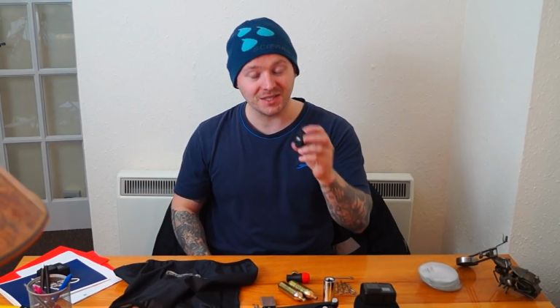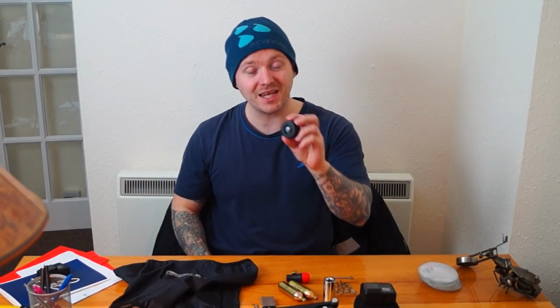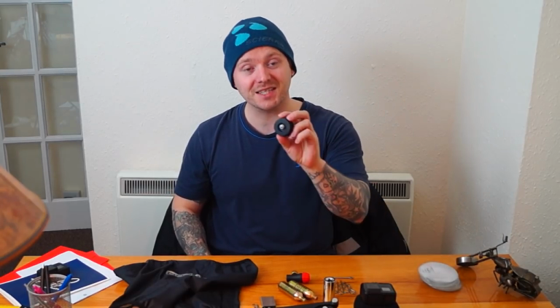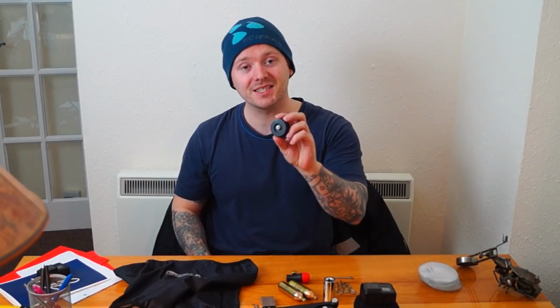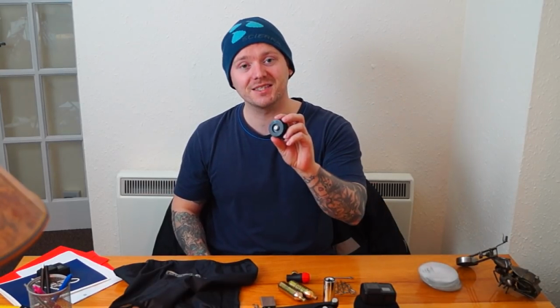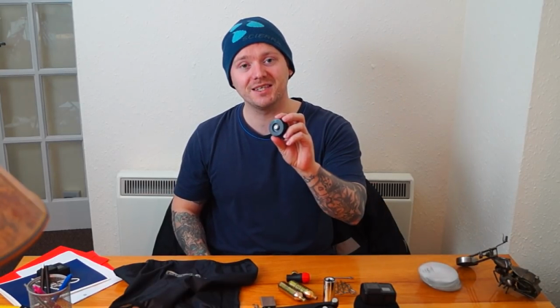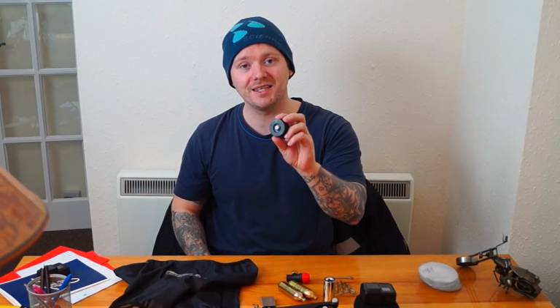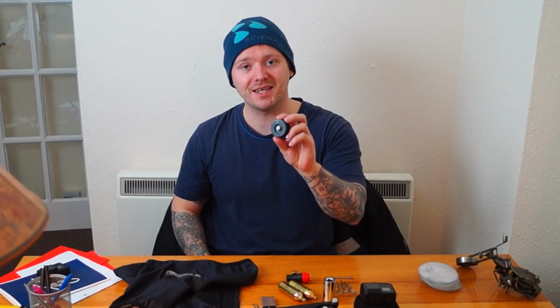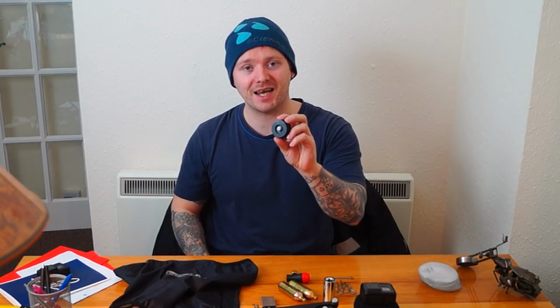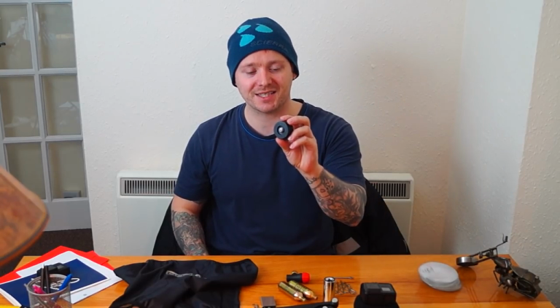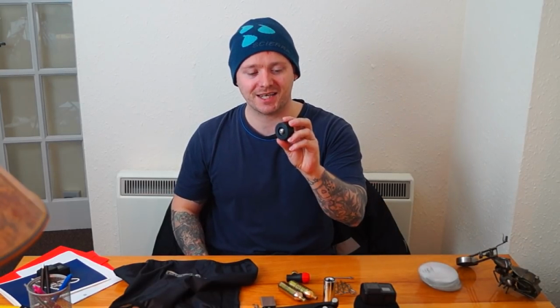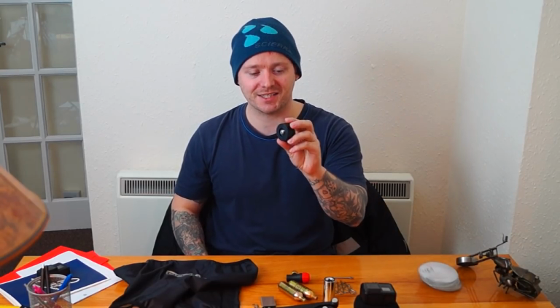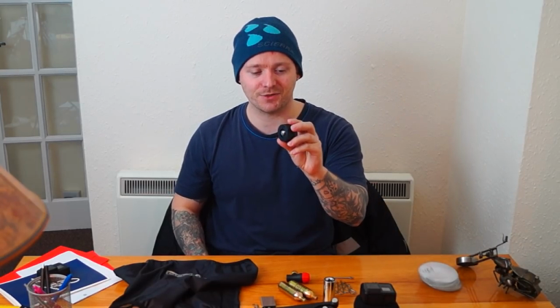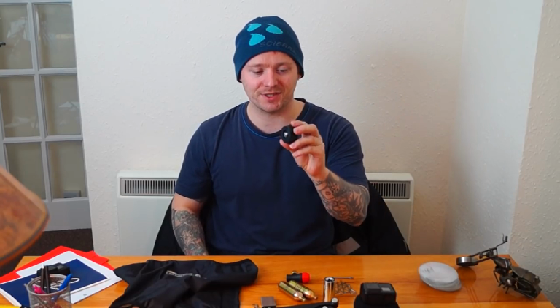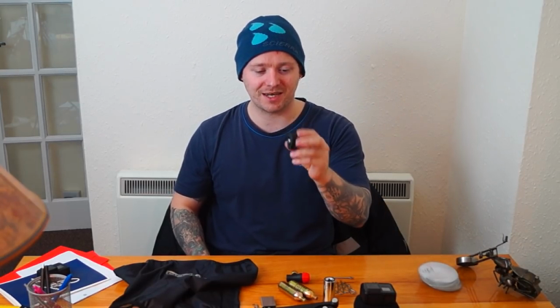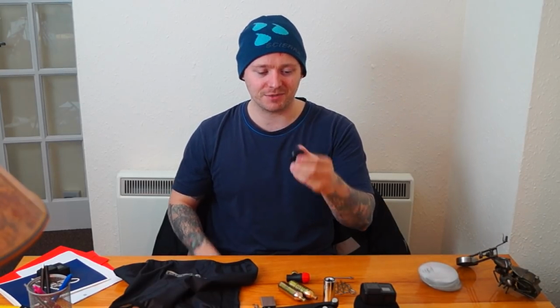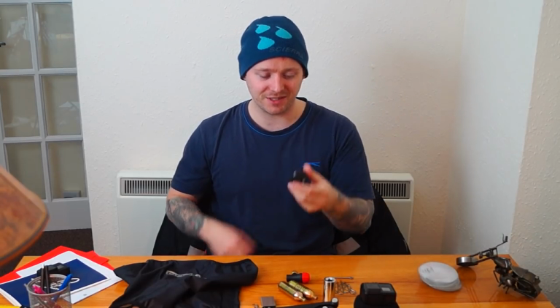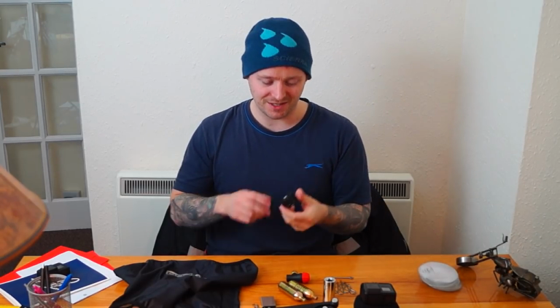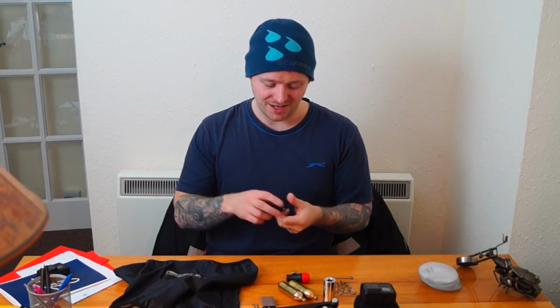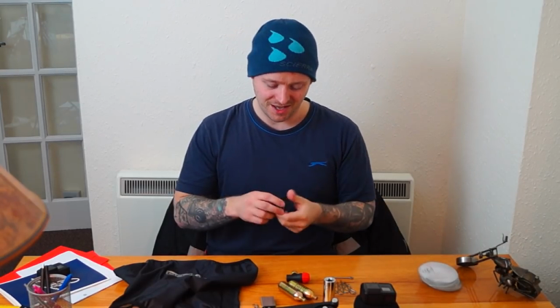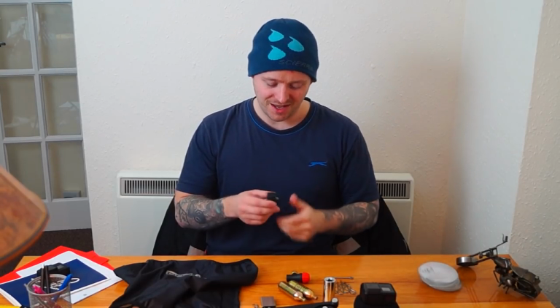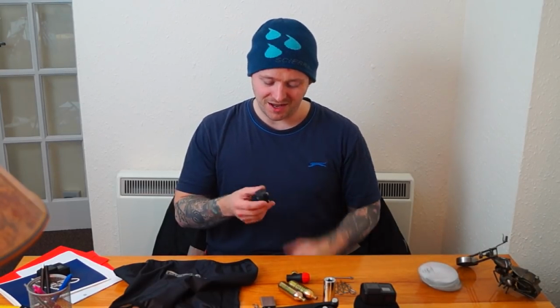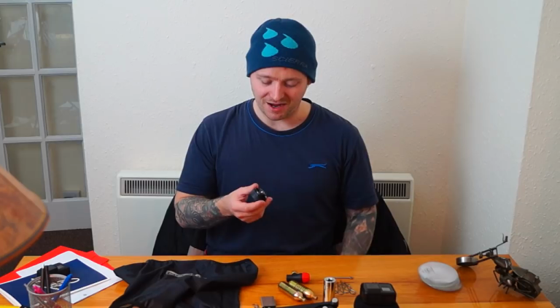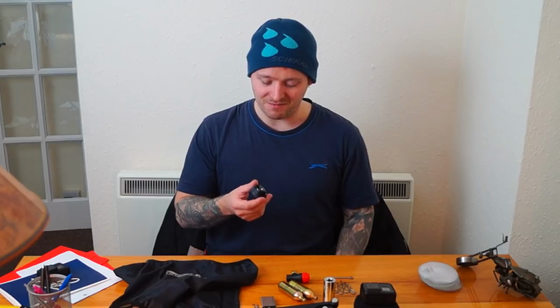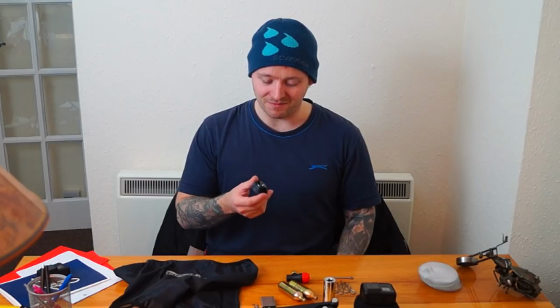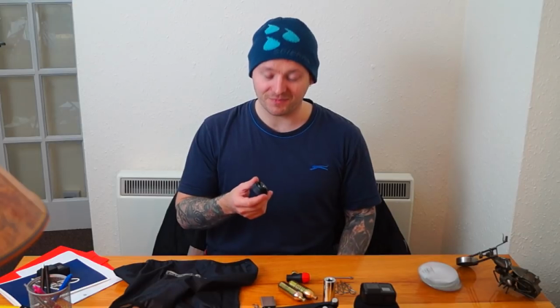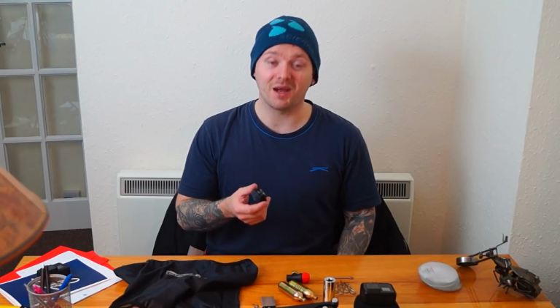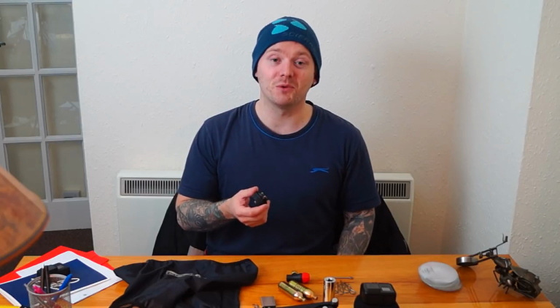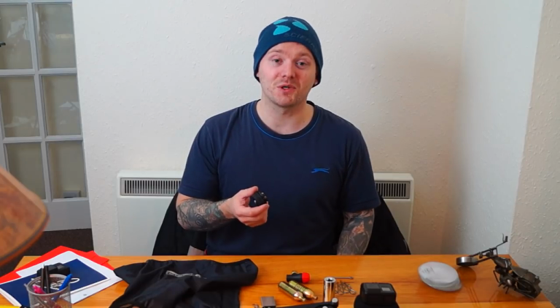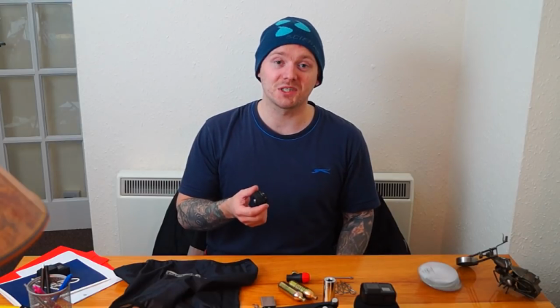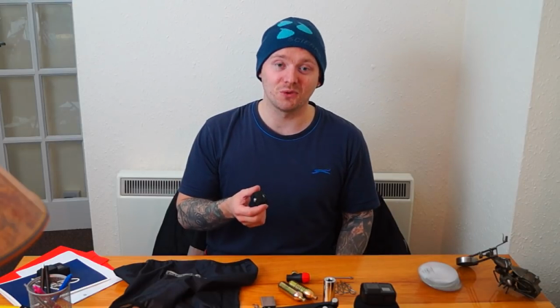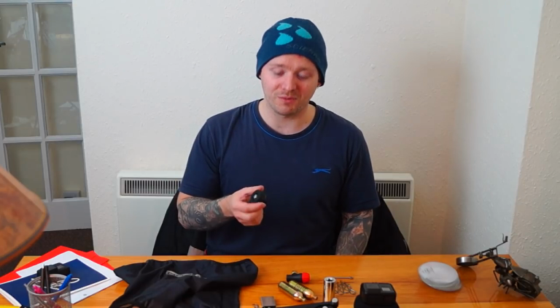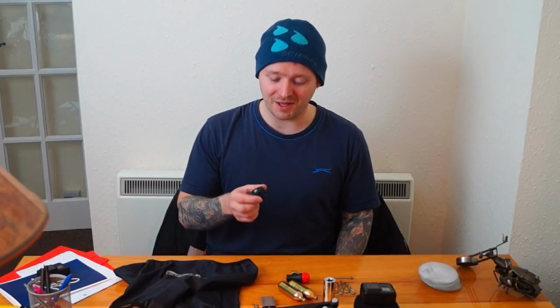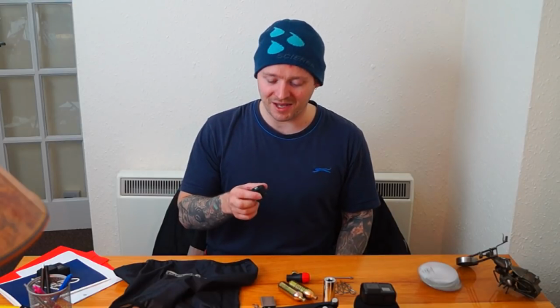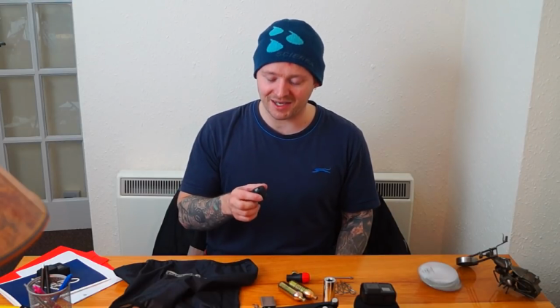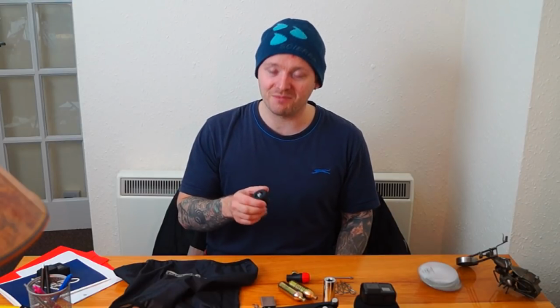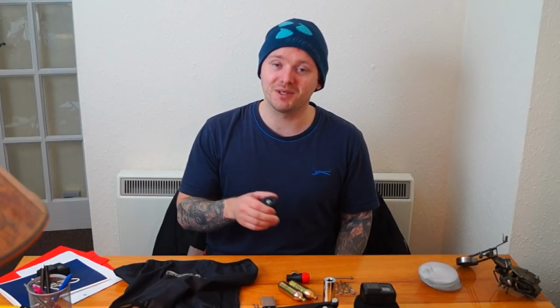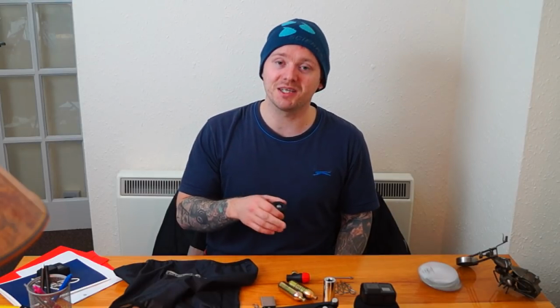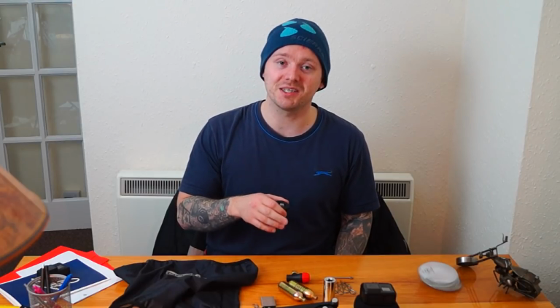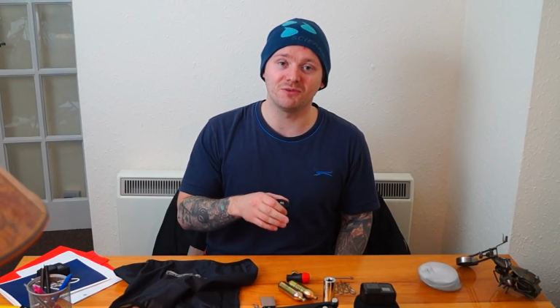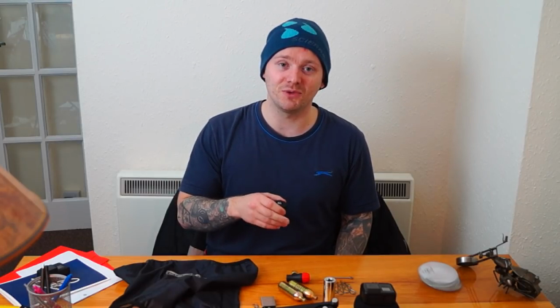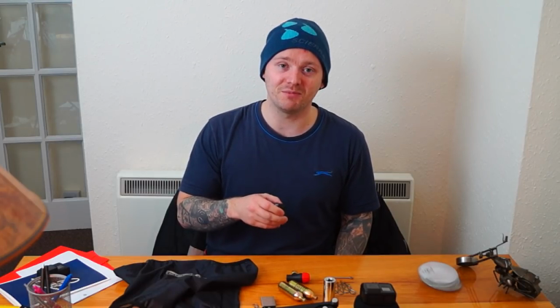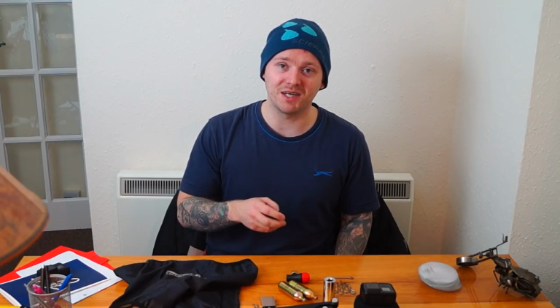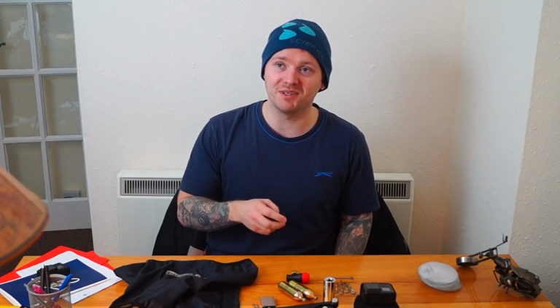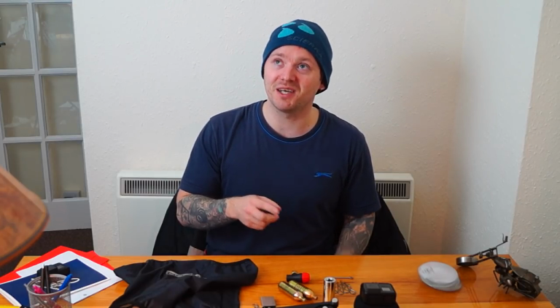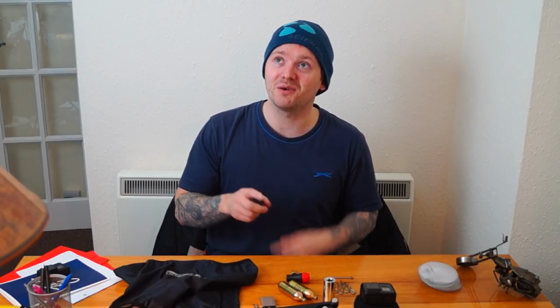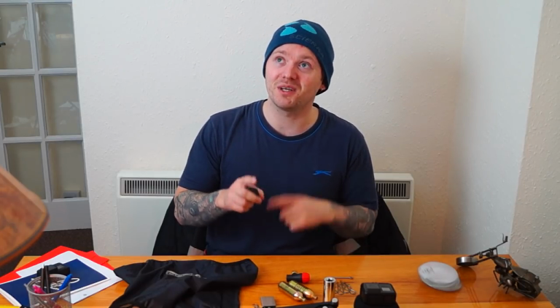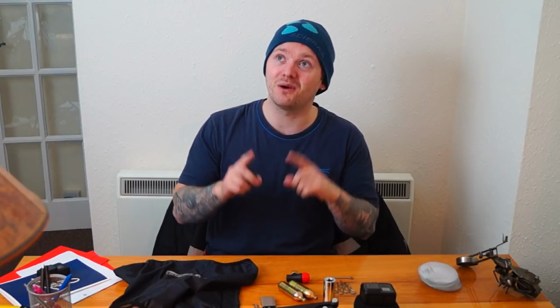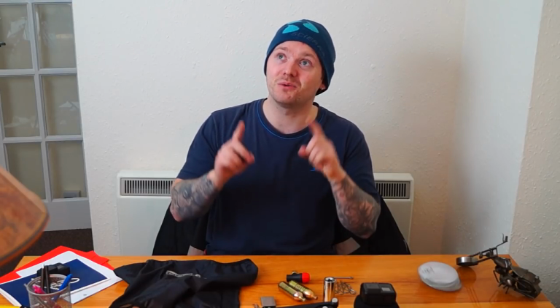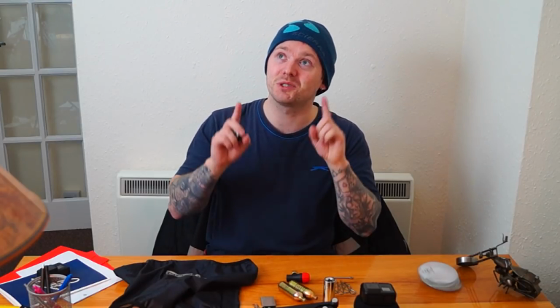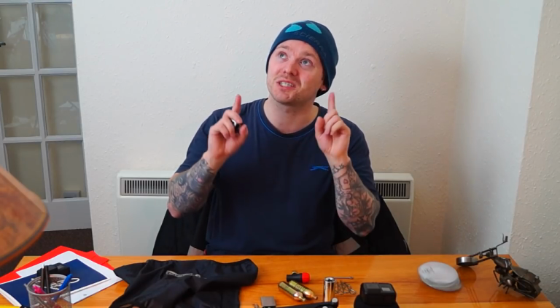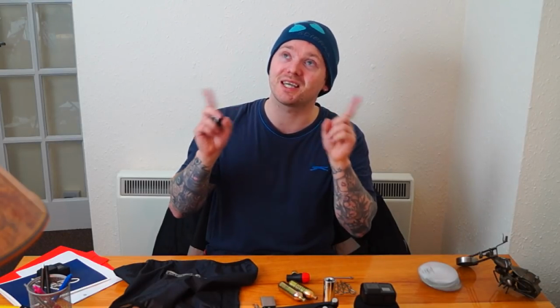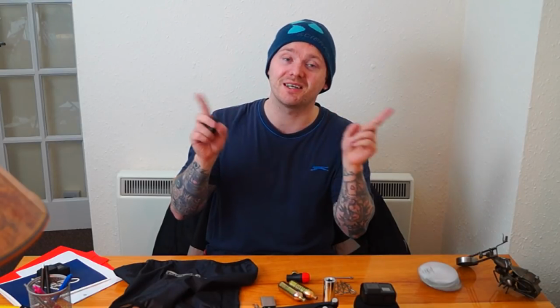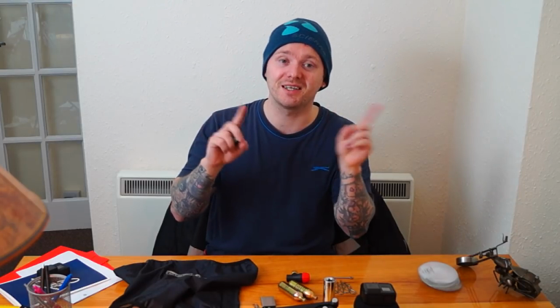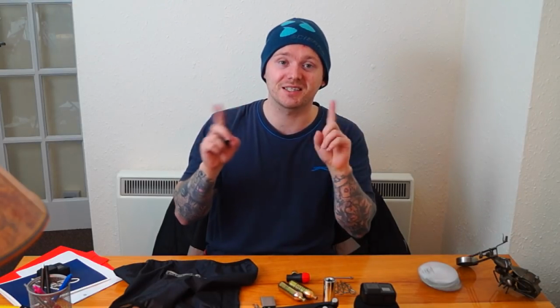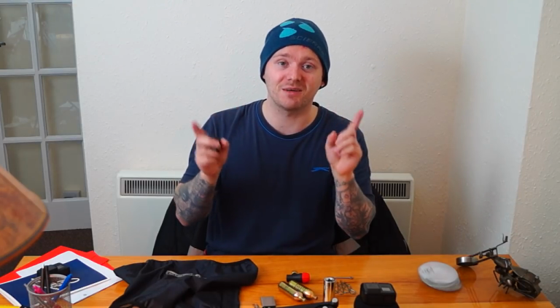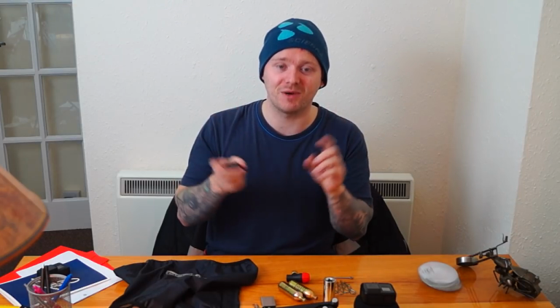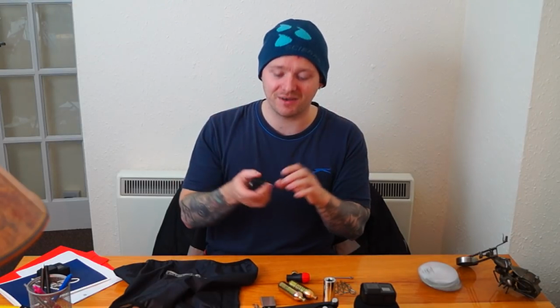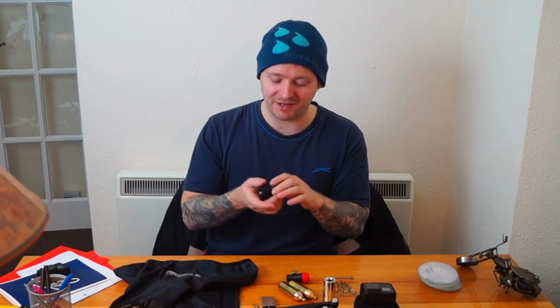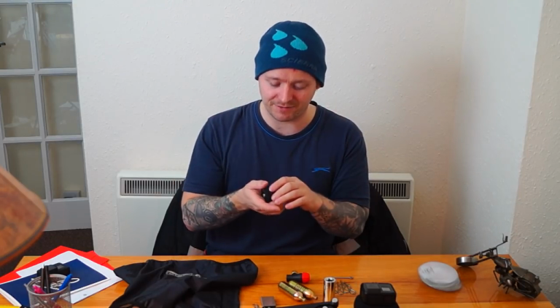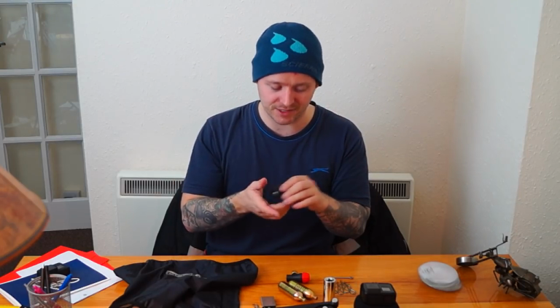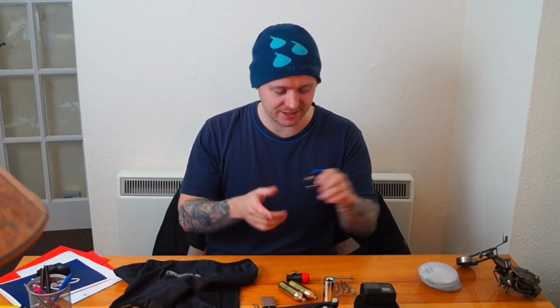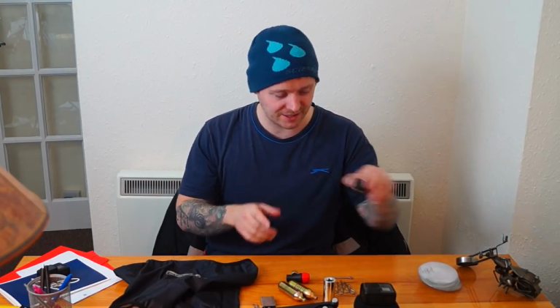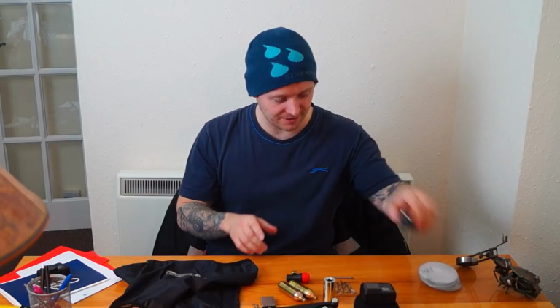Next is the gas canister adapter — I'm not going to talk about that again because I've already made a video on it, and I'll stick a link somewhere if you haven't seen it.